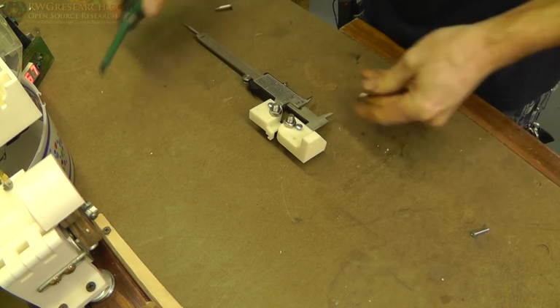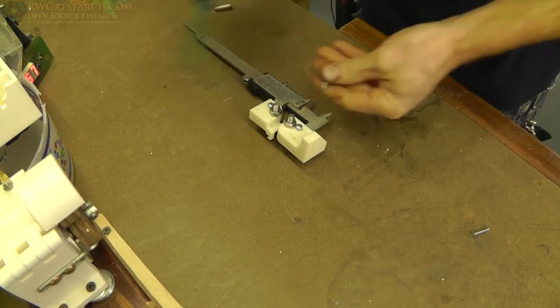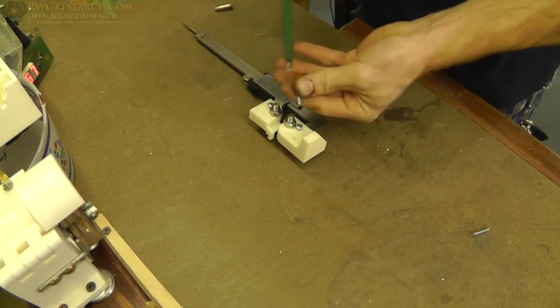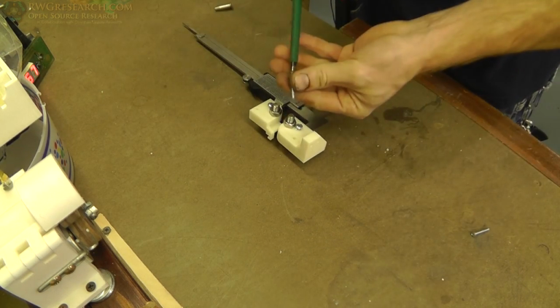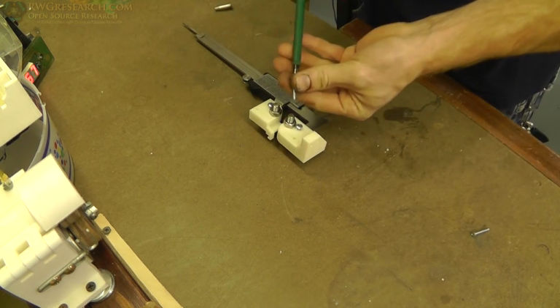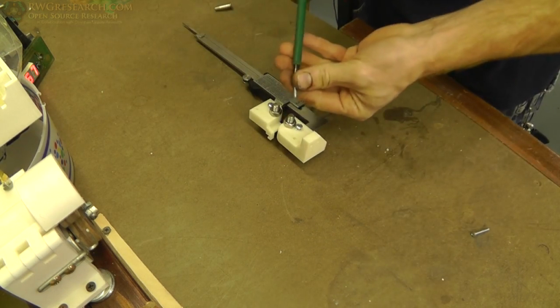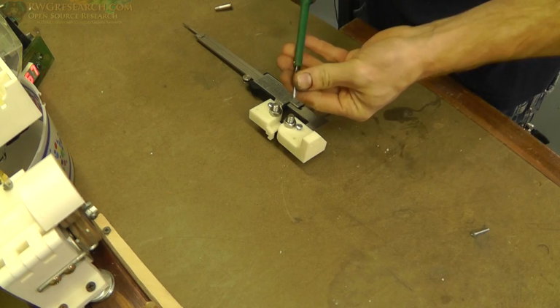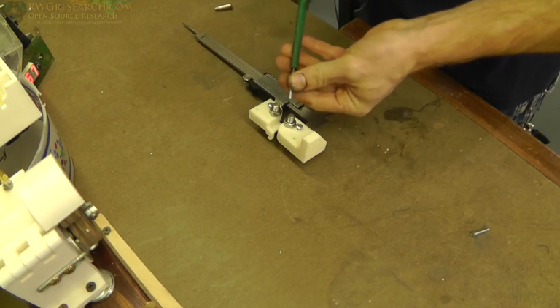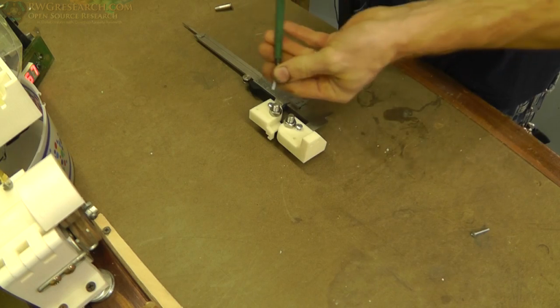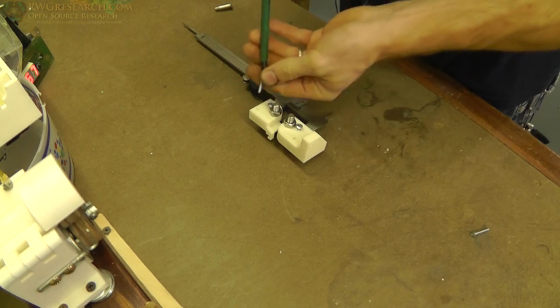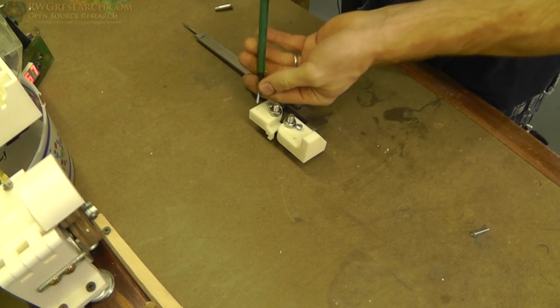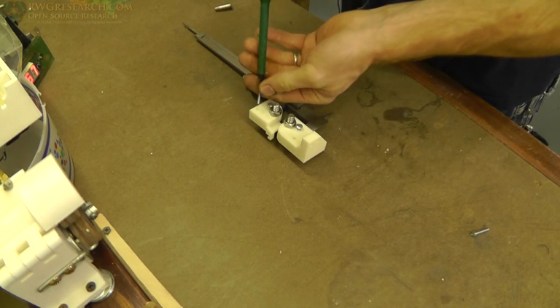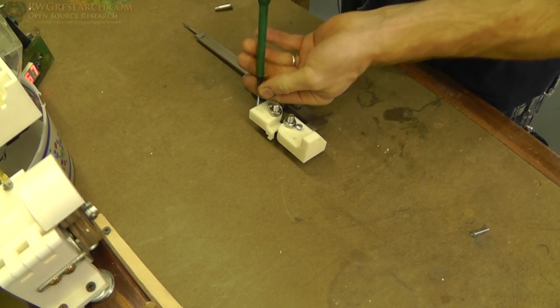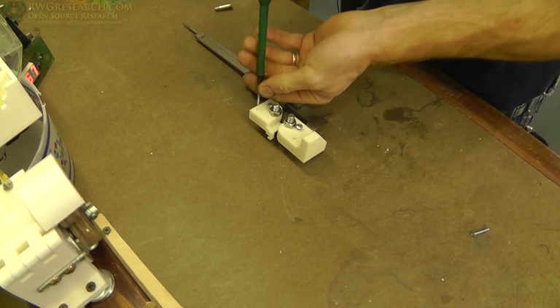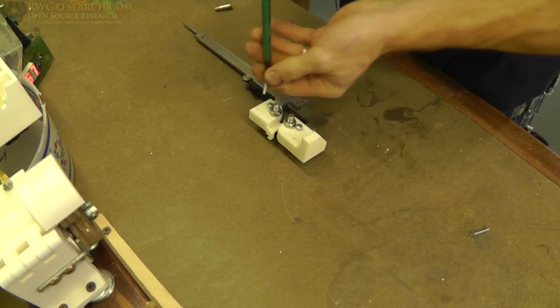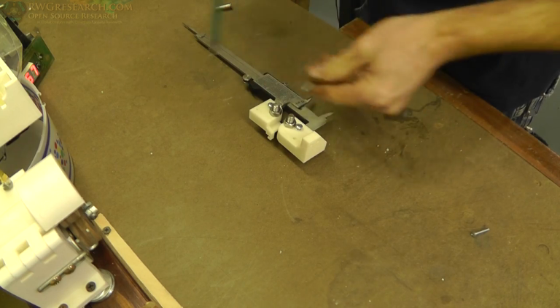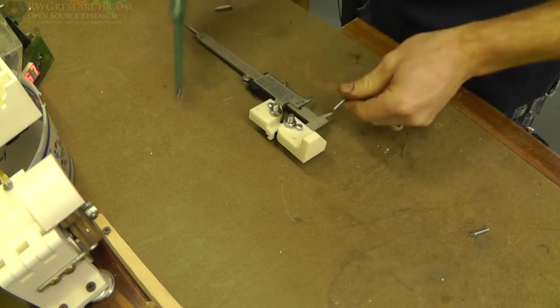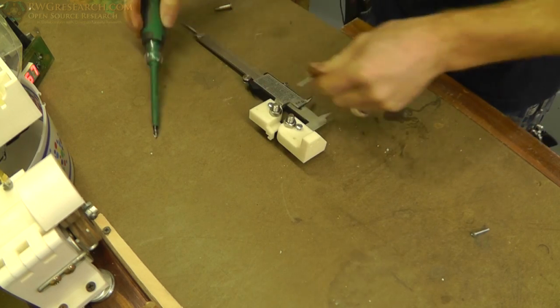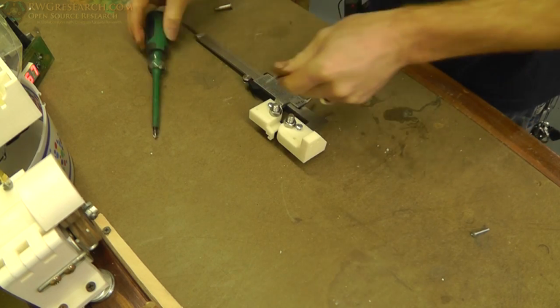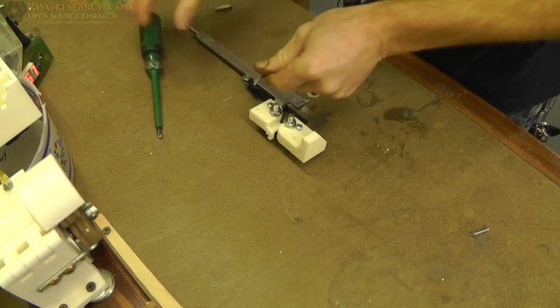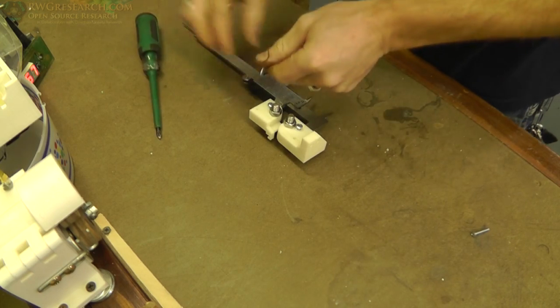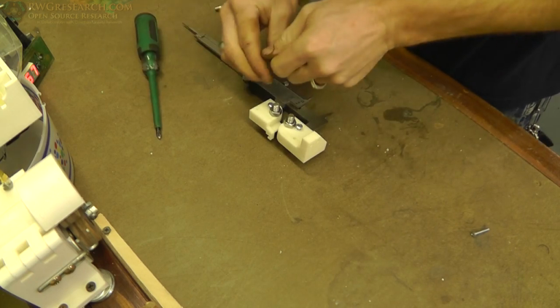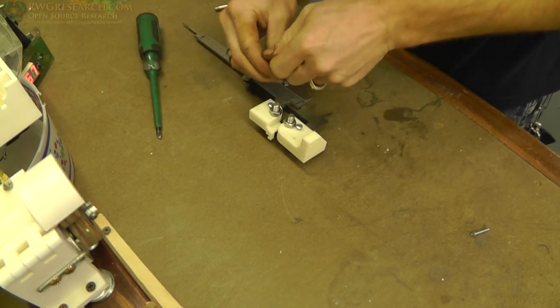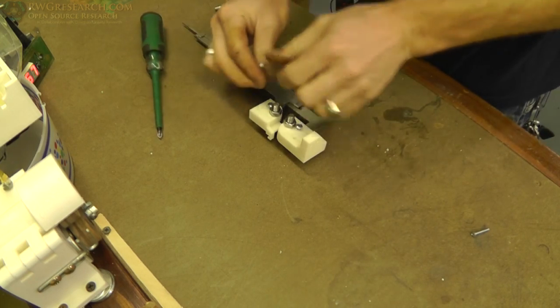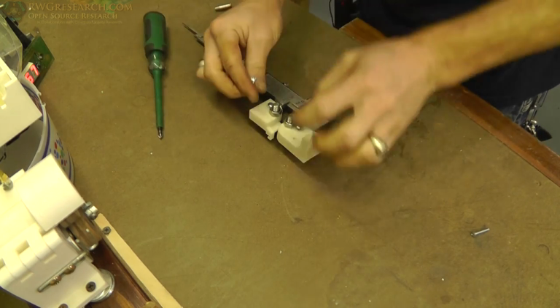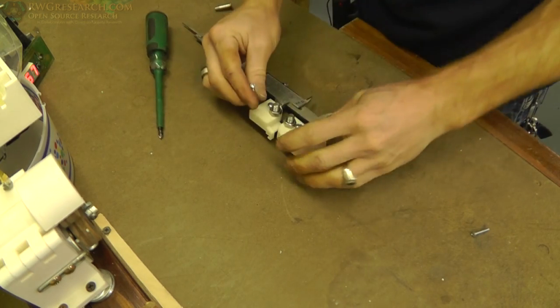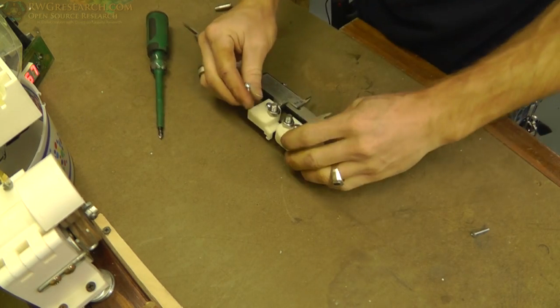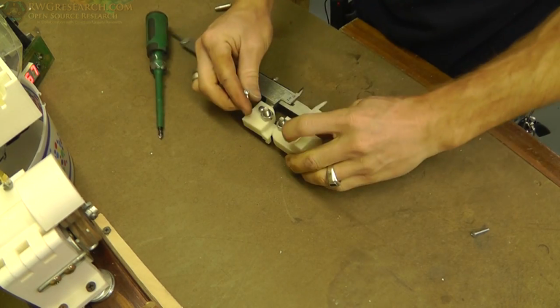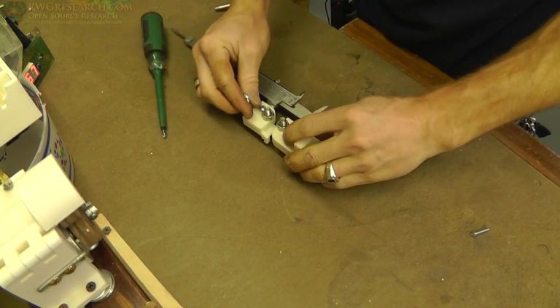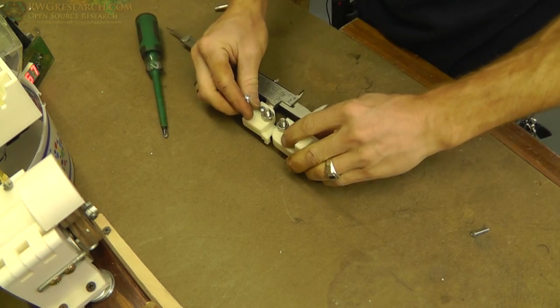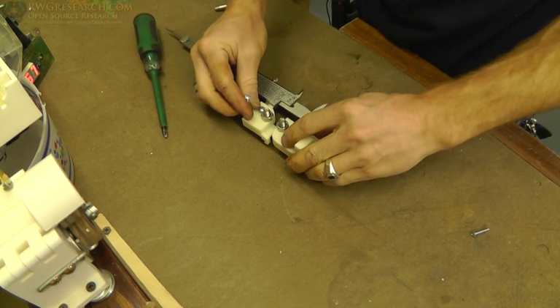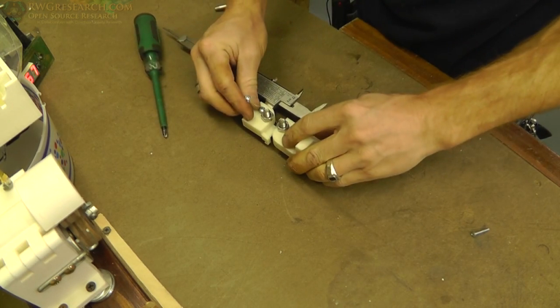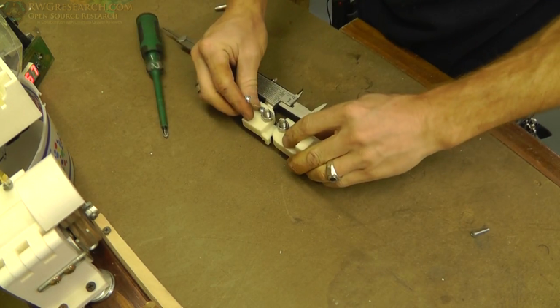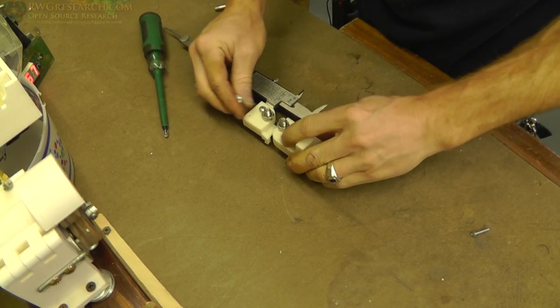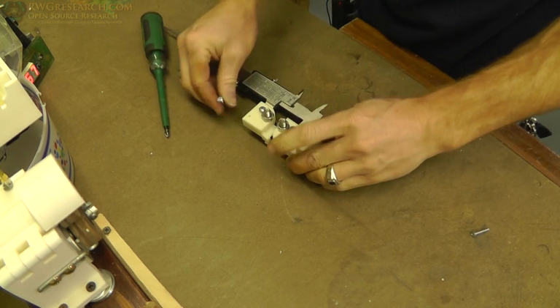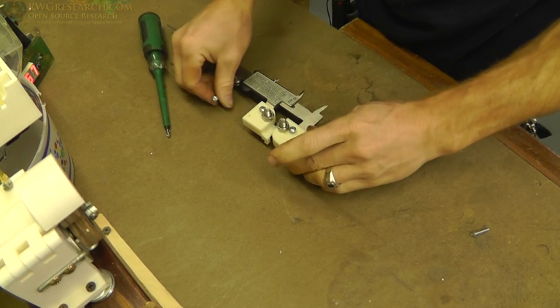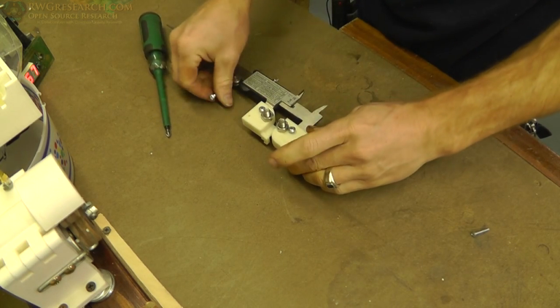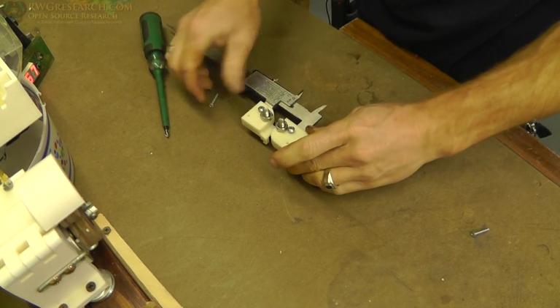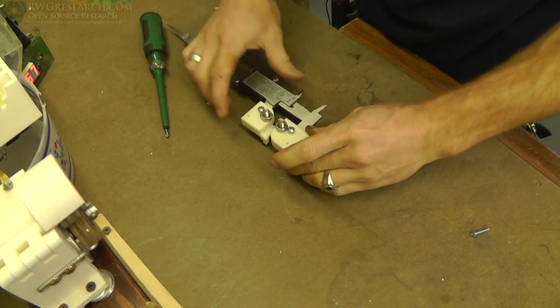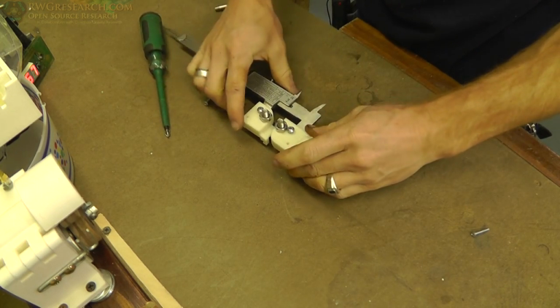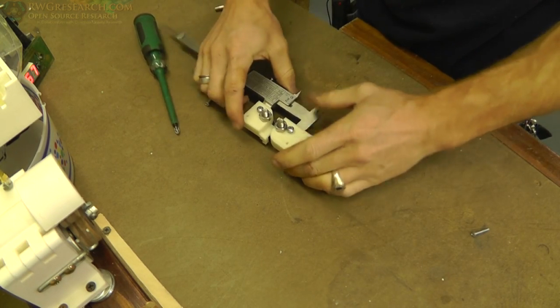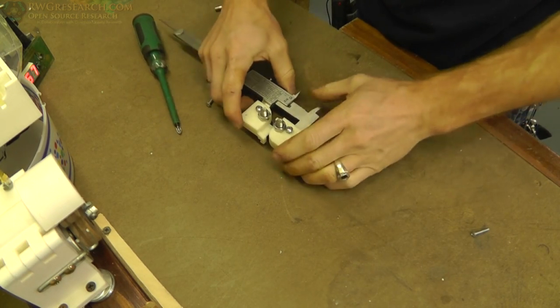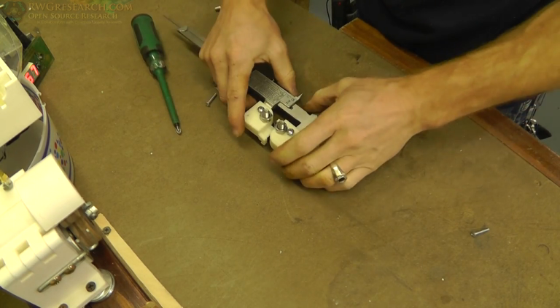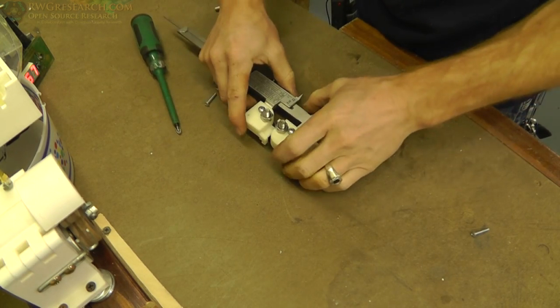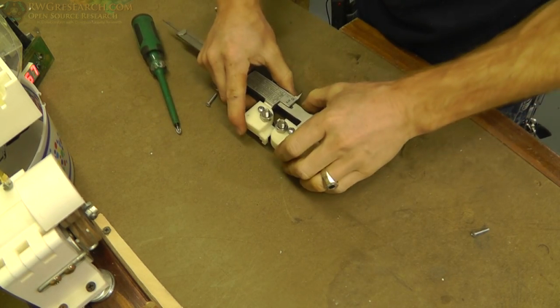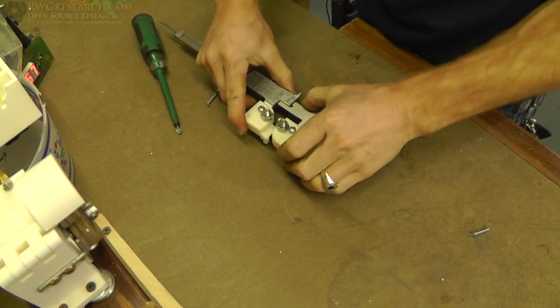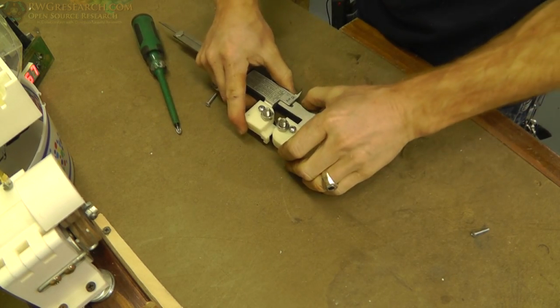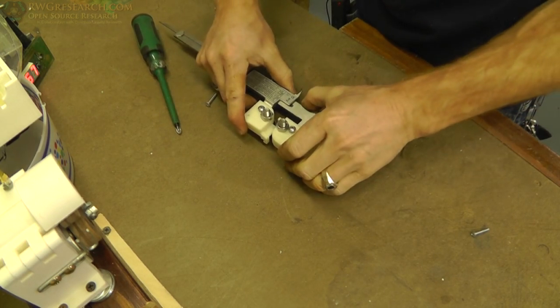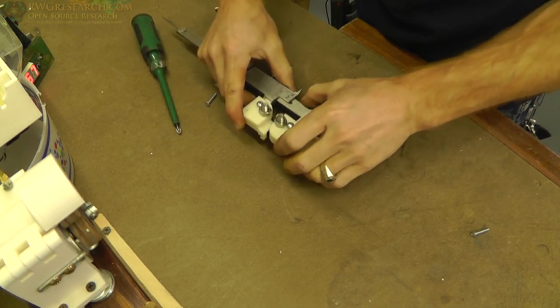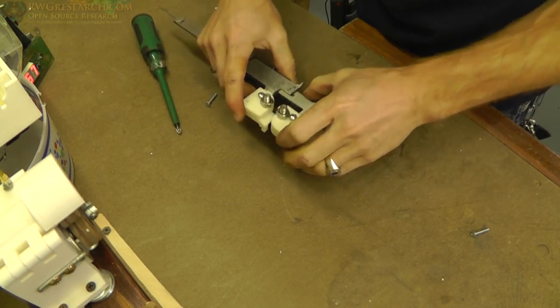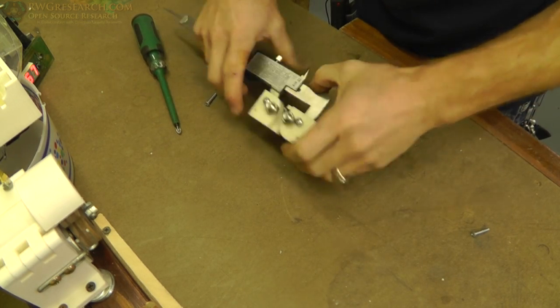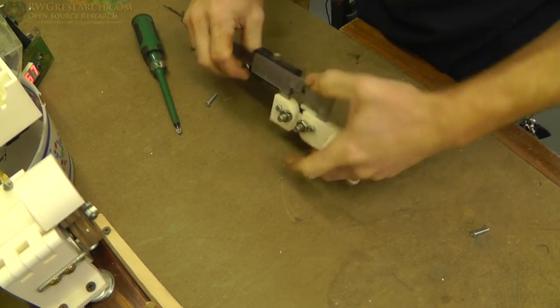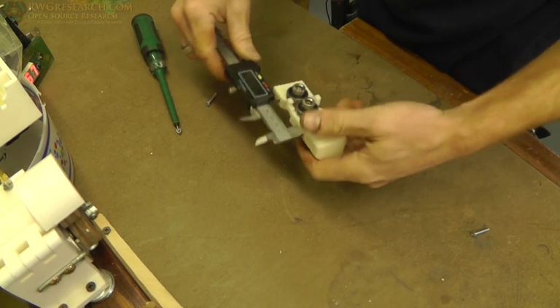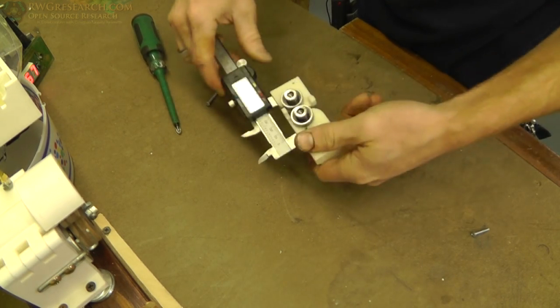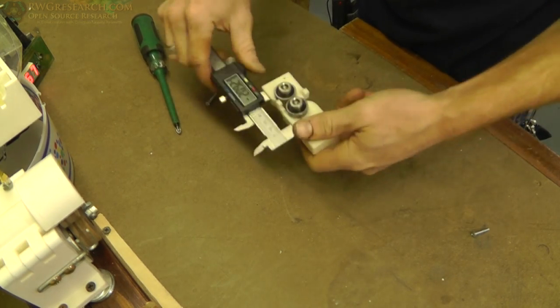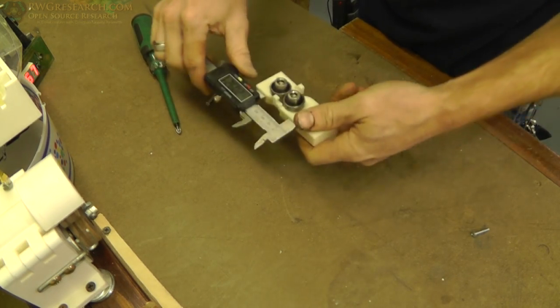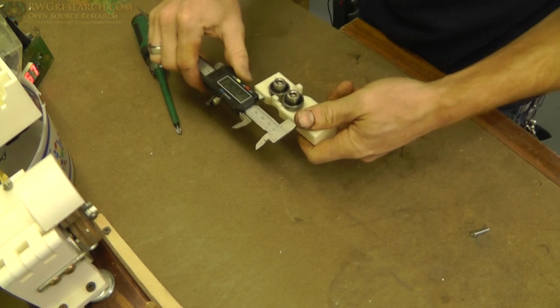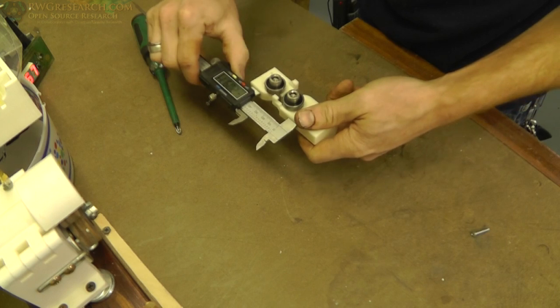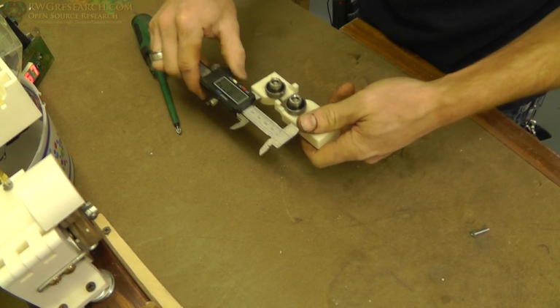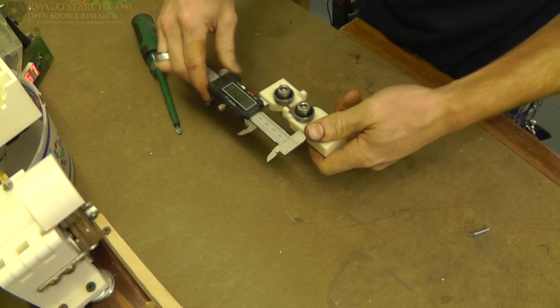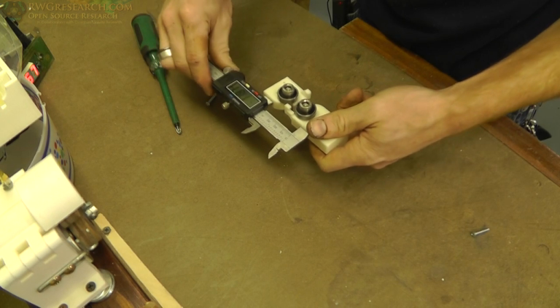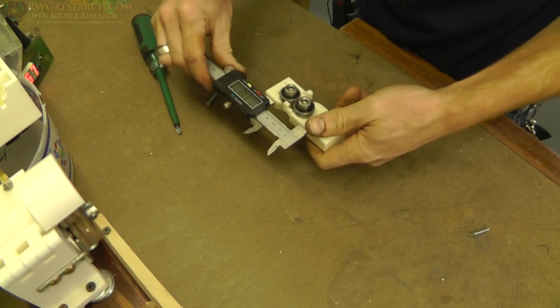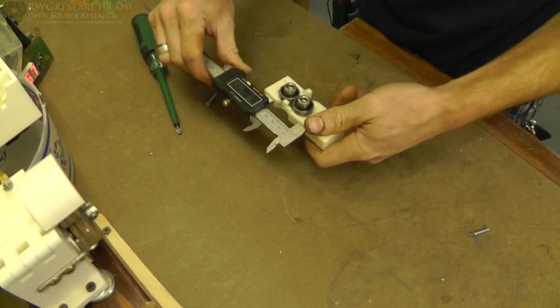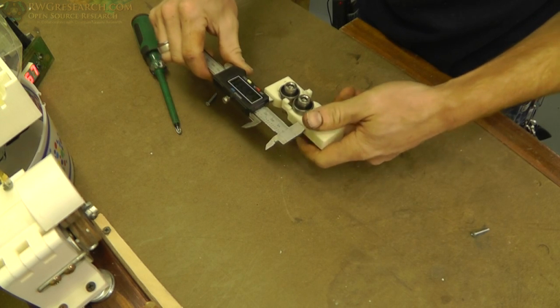The last step is to thread these long screws in here, because I'm going to put a long spring on this time — but I'm going to do that last.